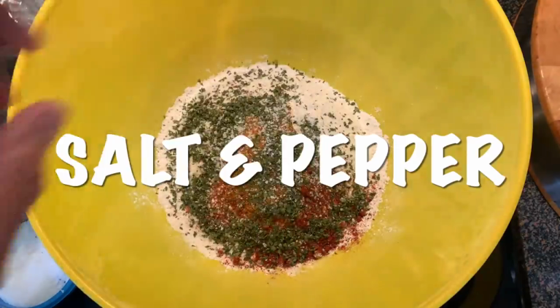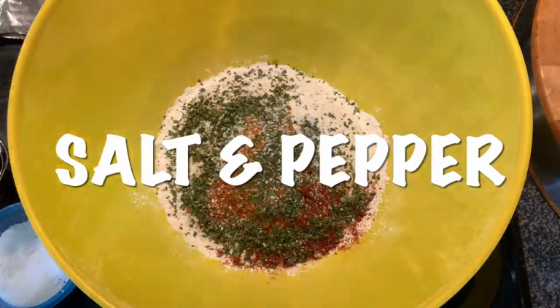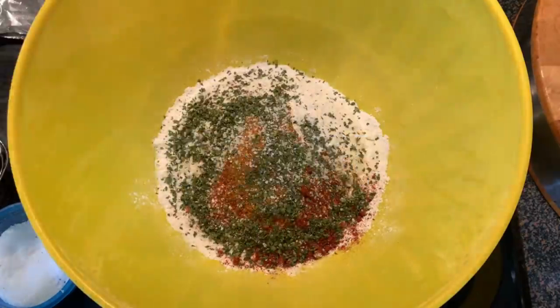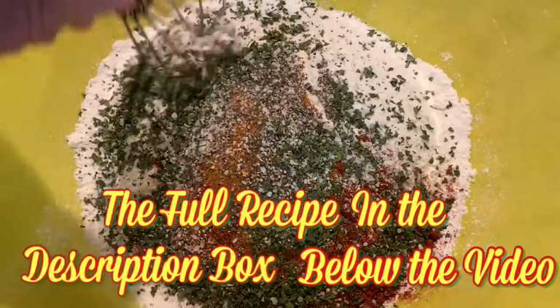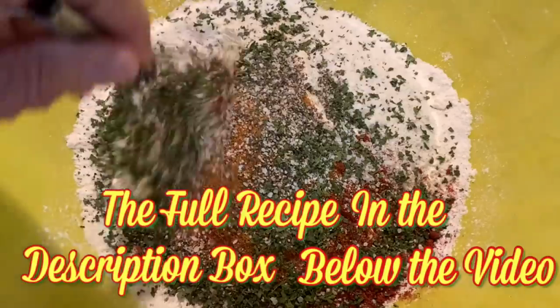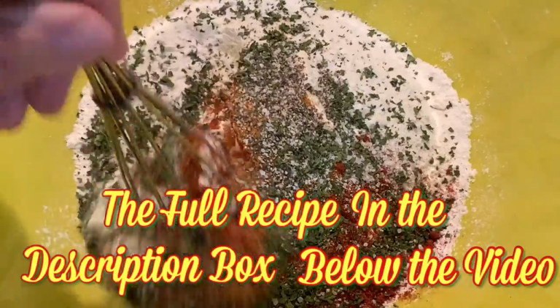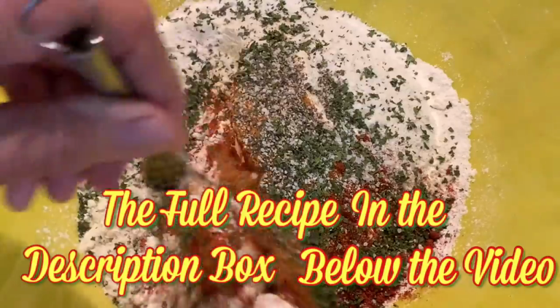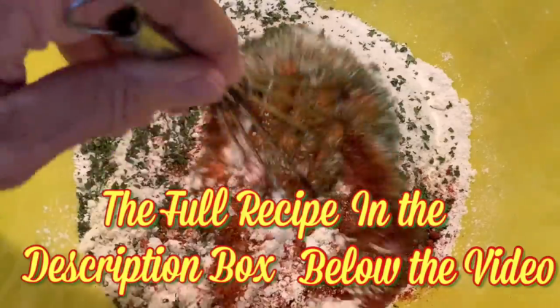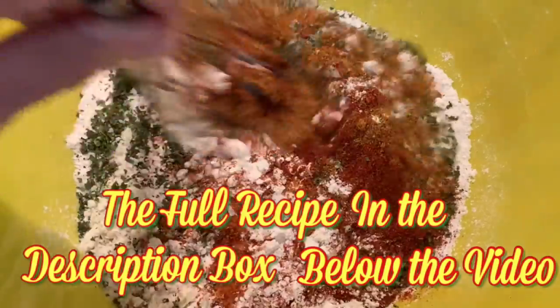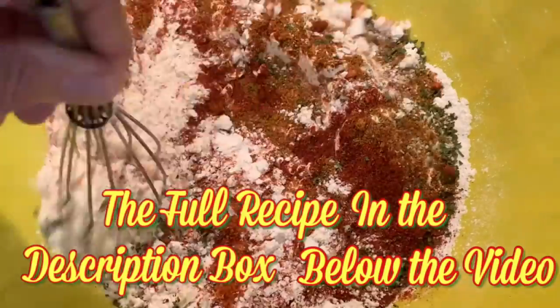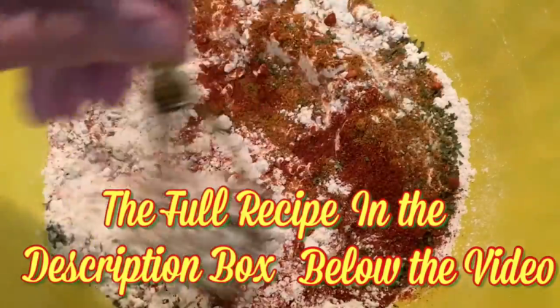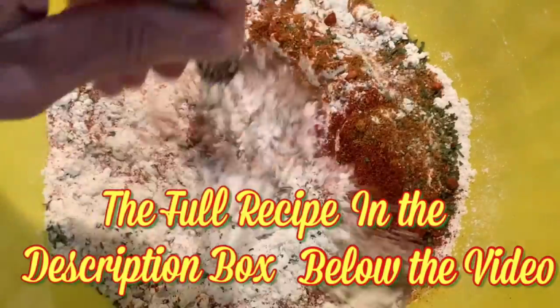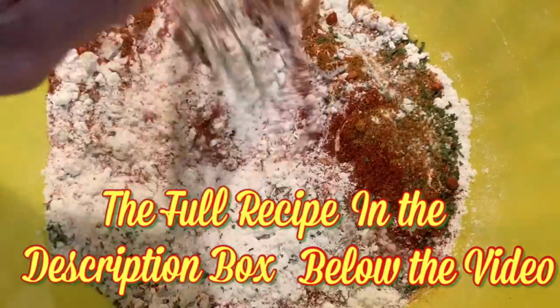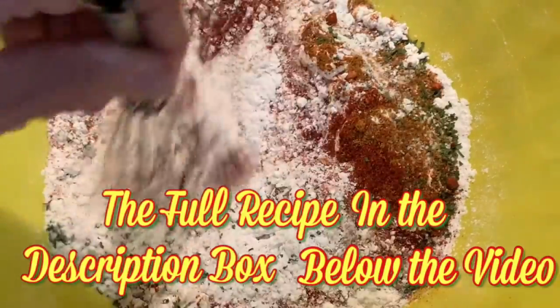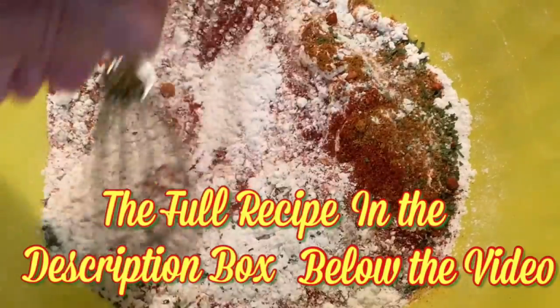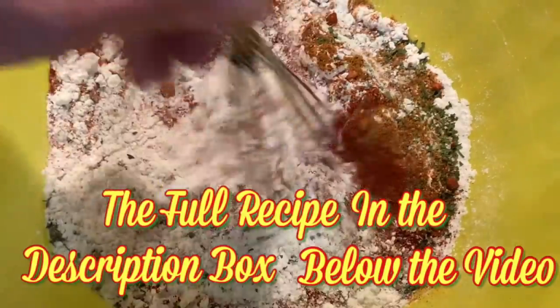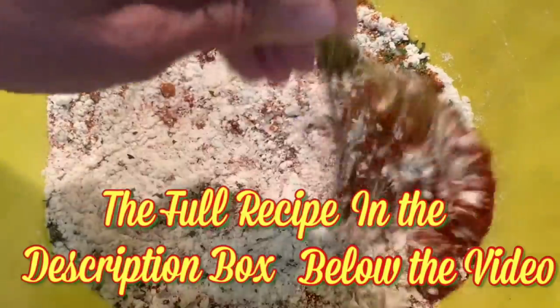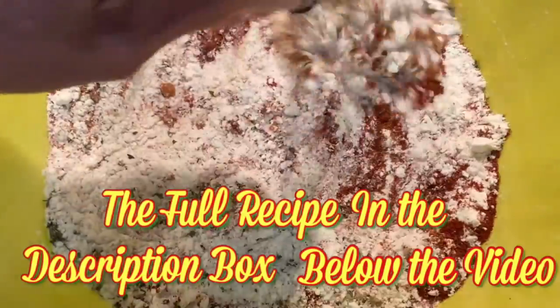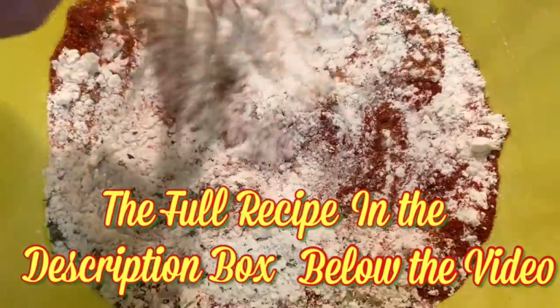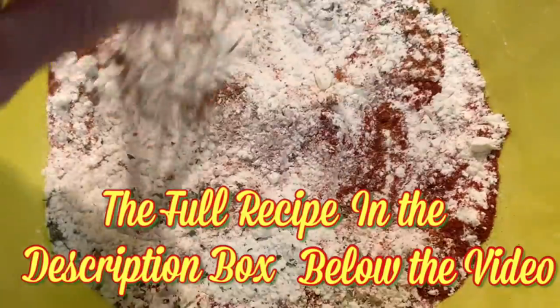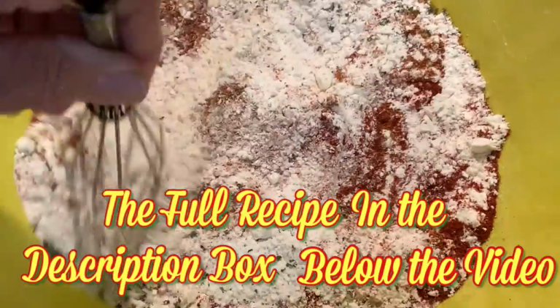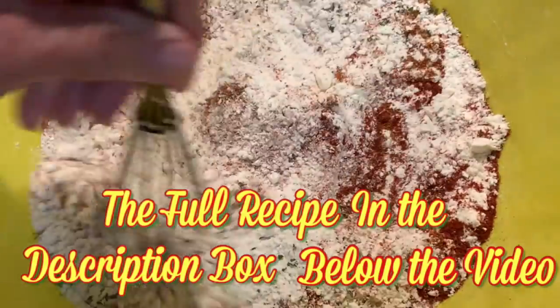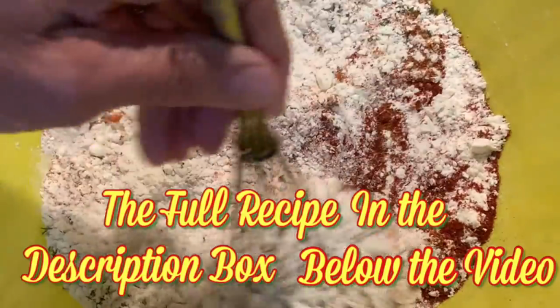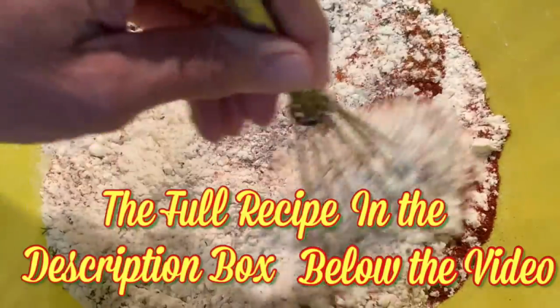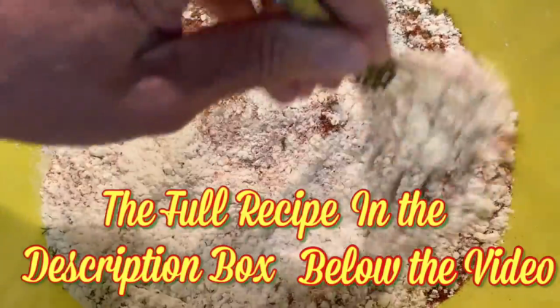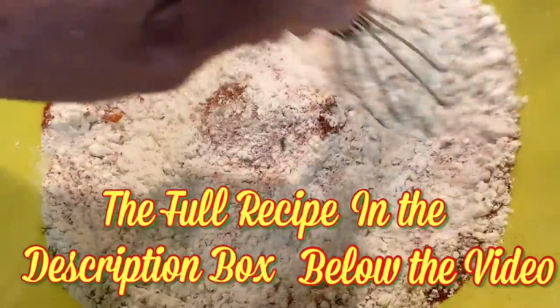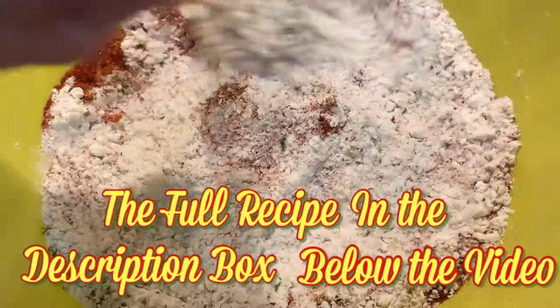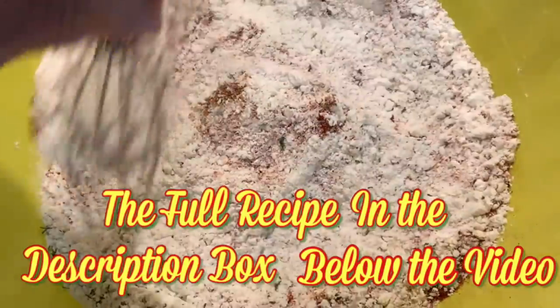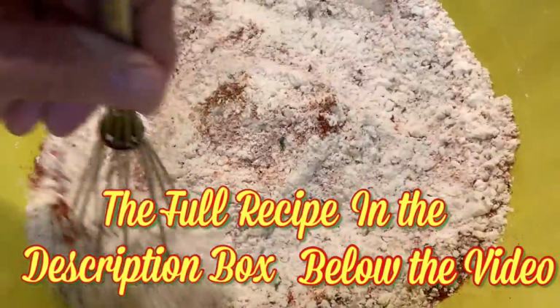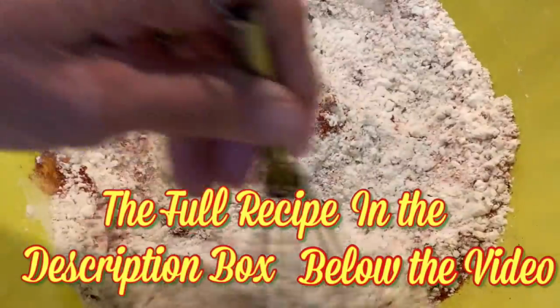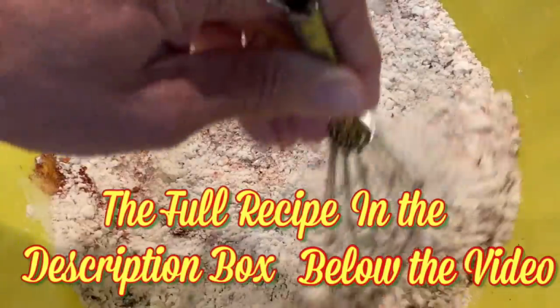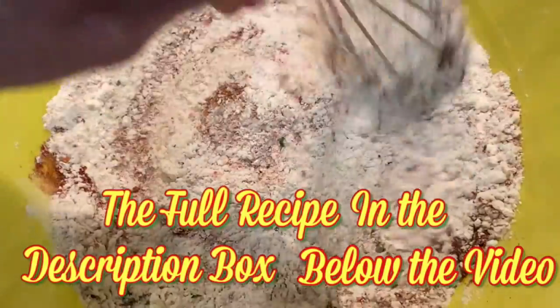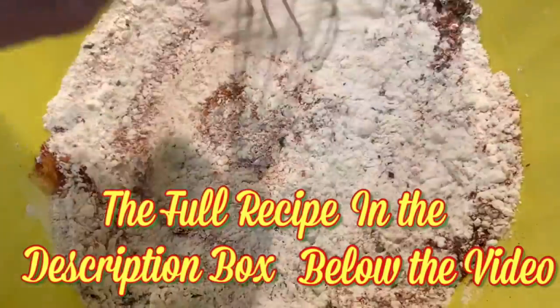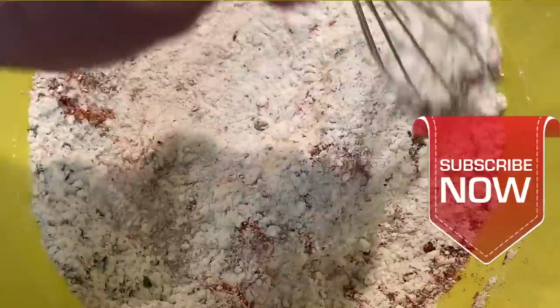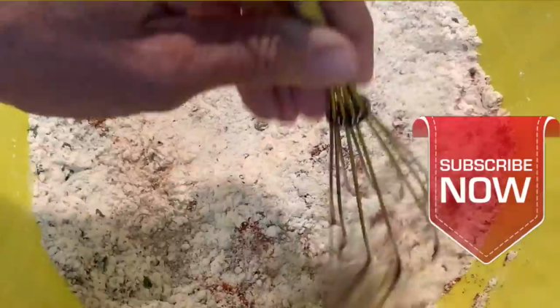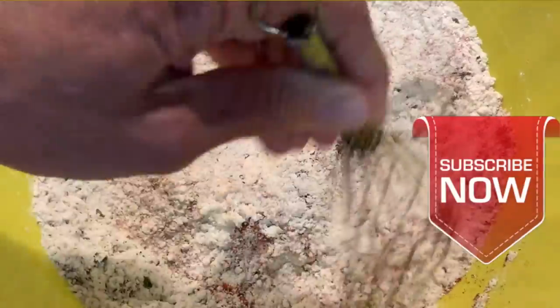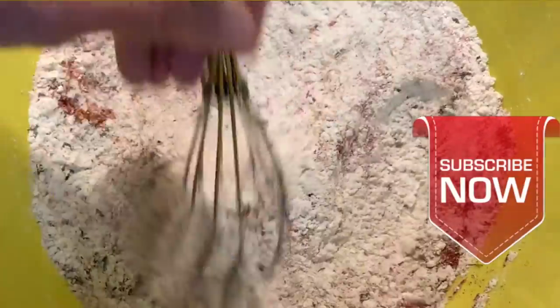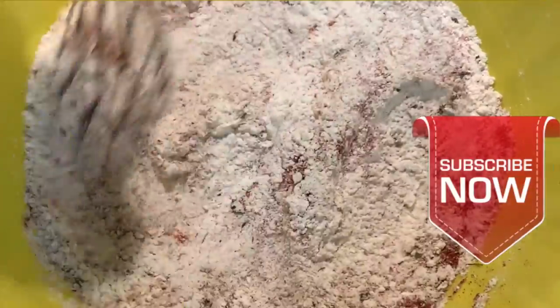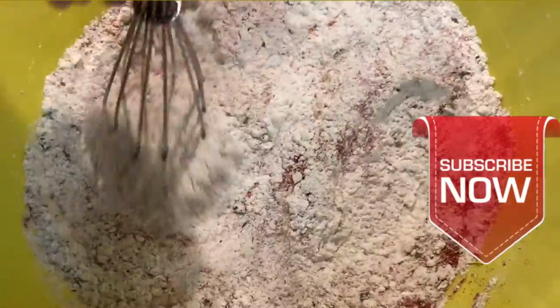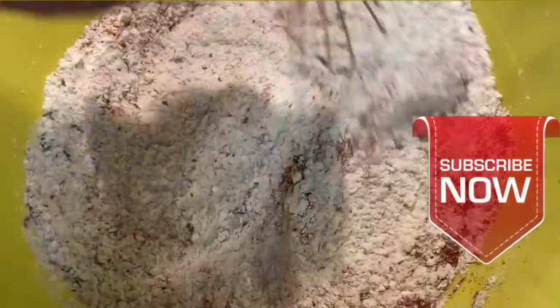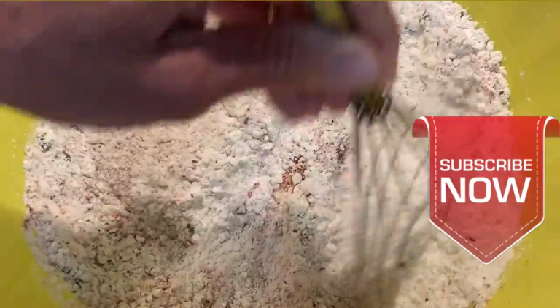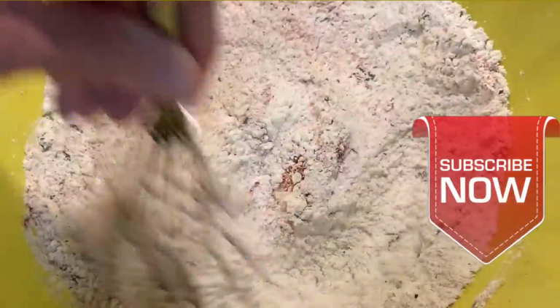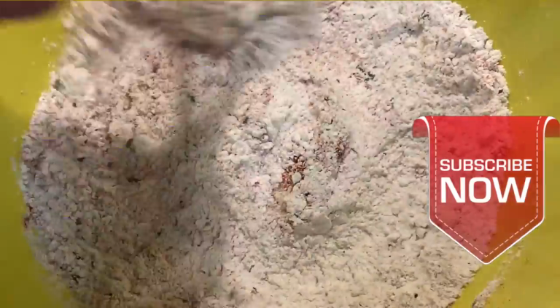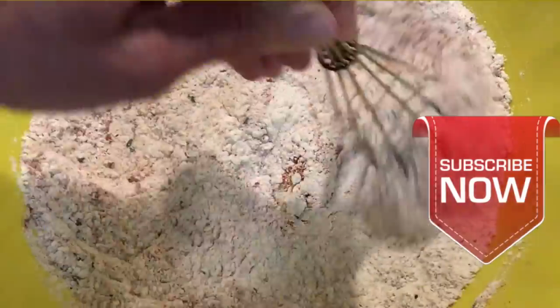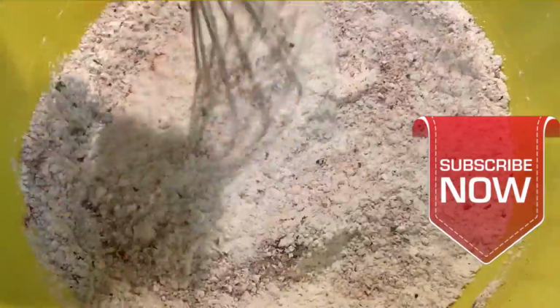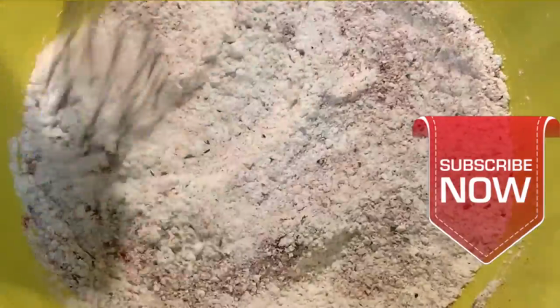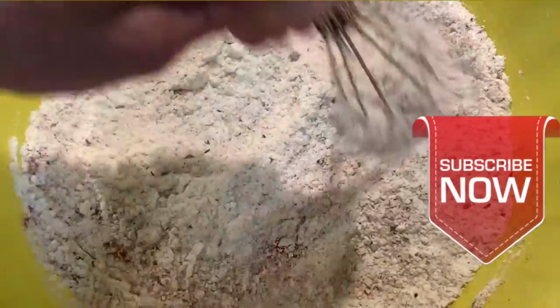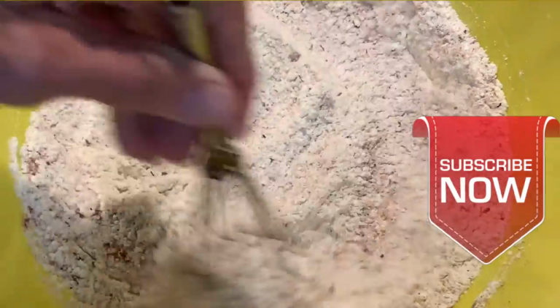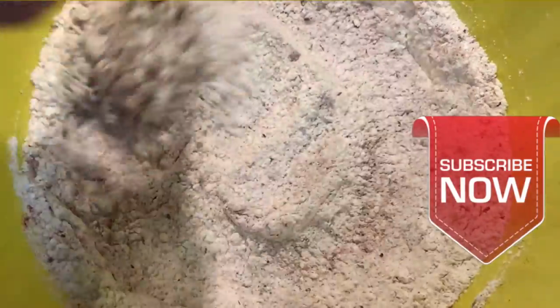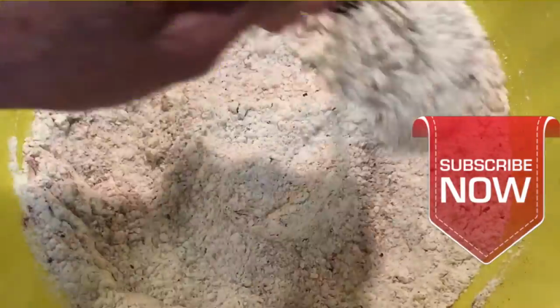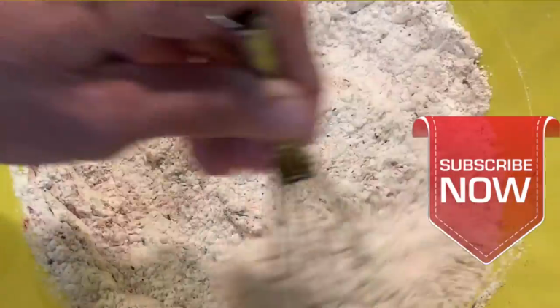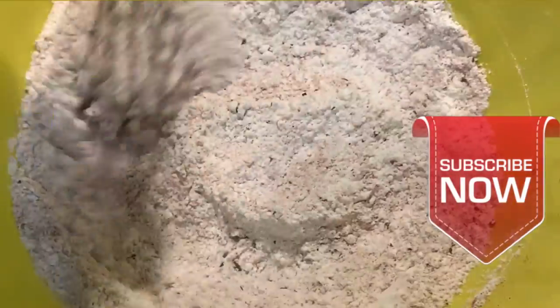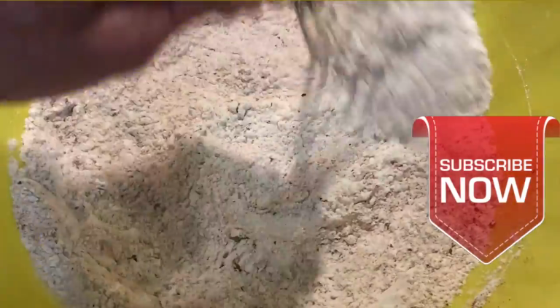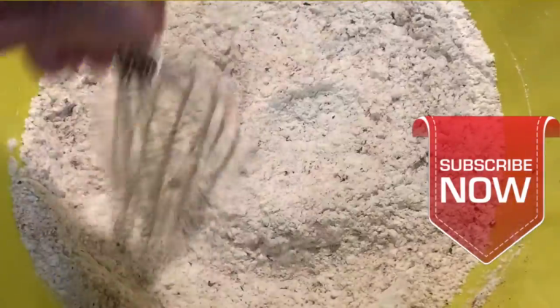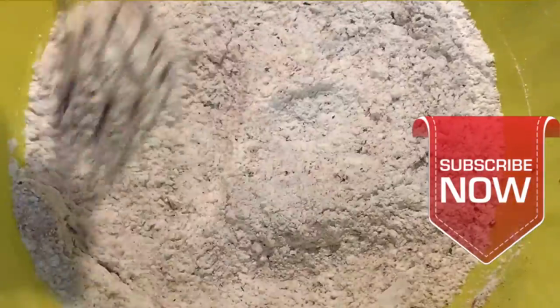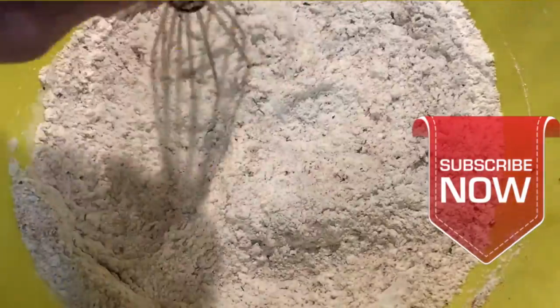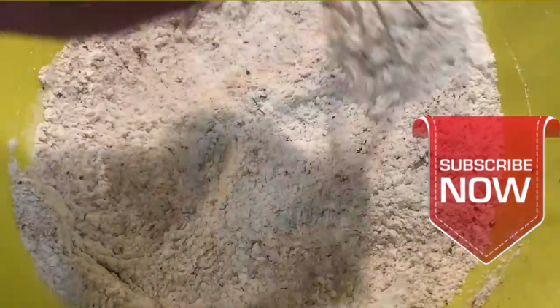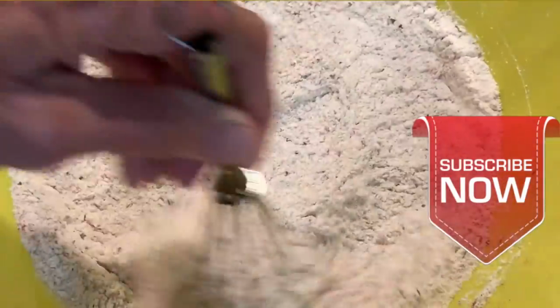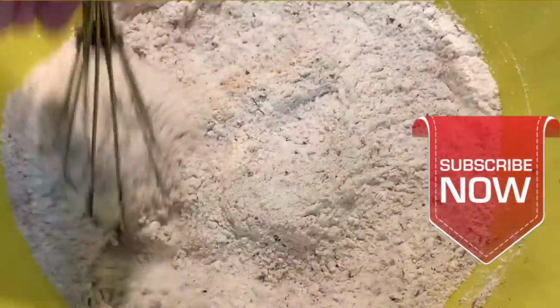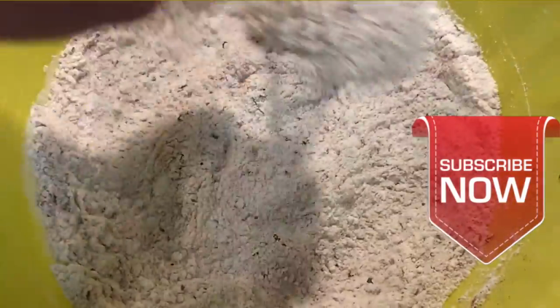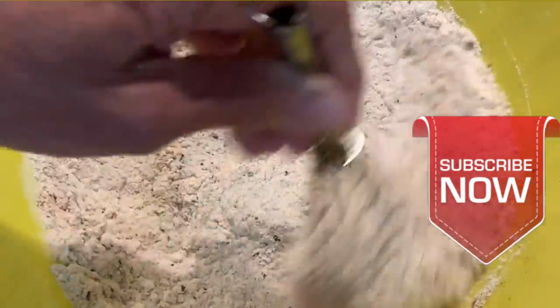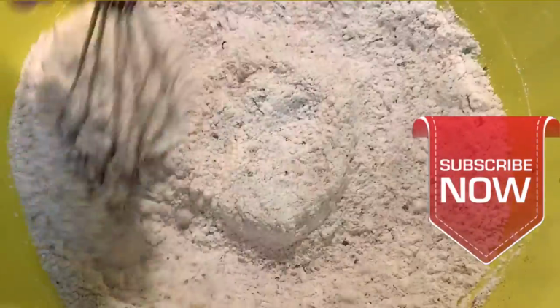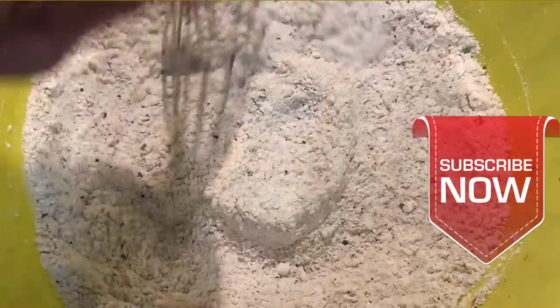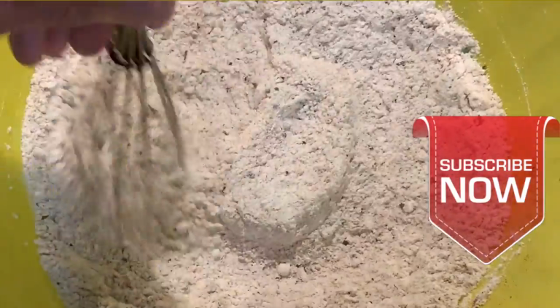The full recipe and directions is in the description box below the video, and for more simple delicious recipes consider clicking that subscribe button.